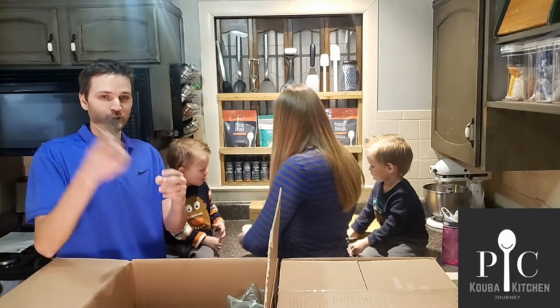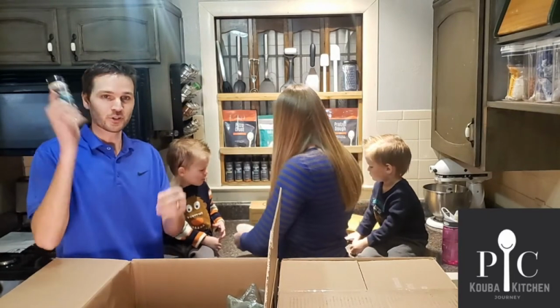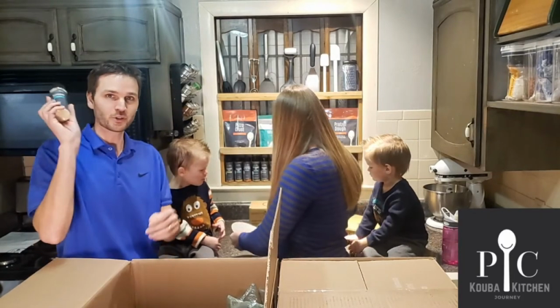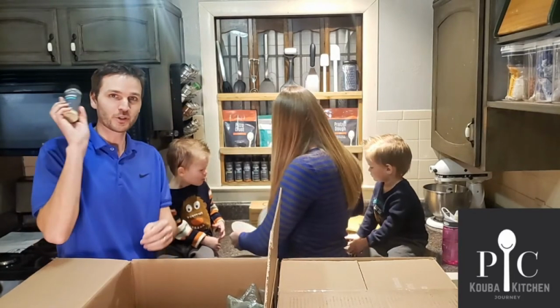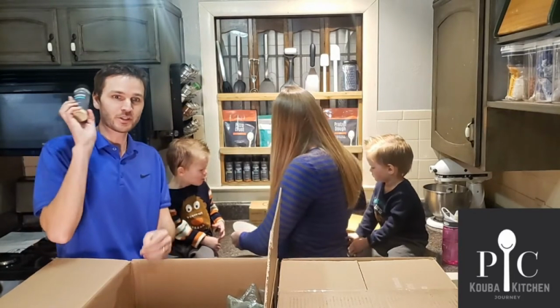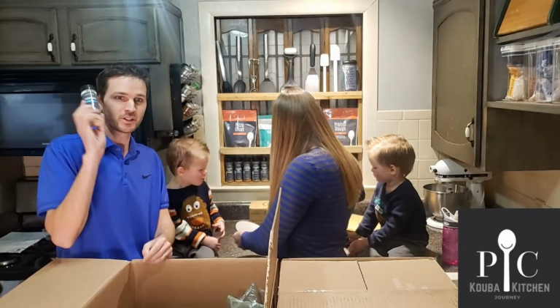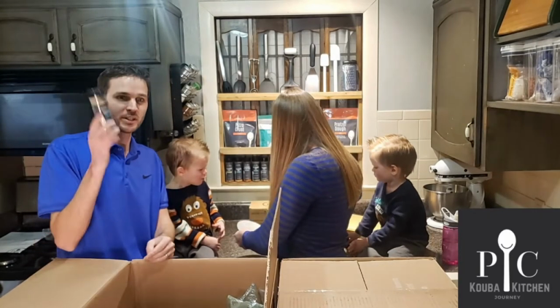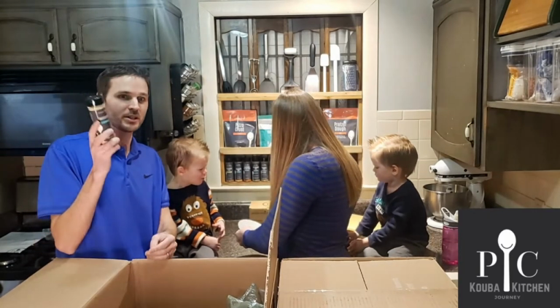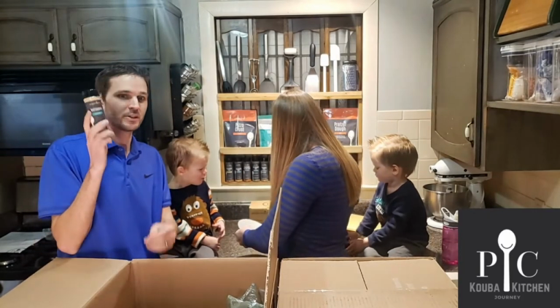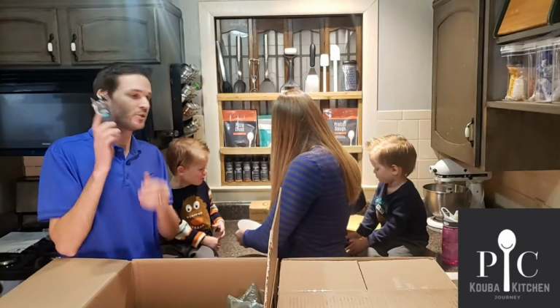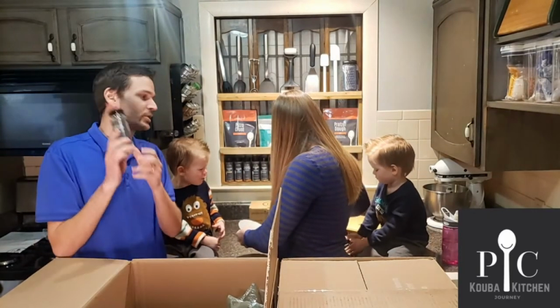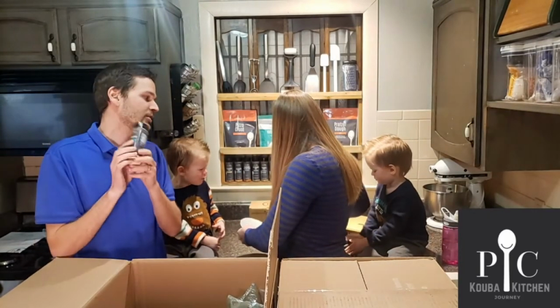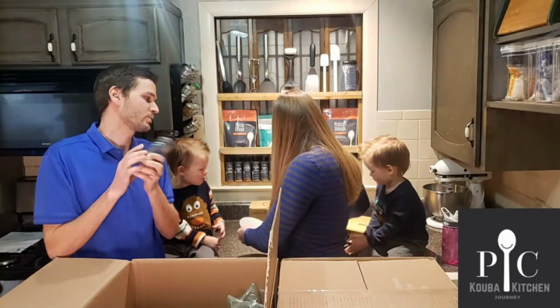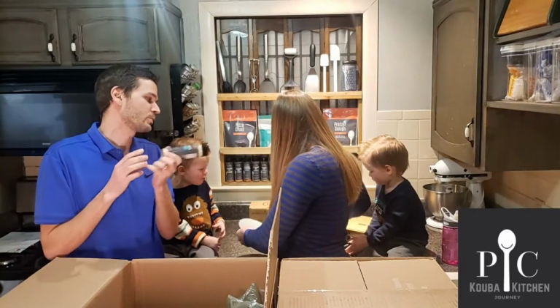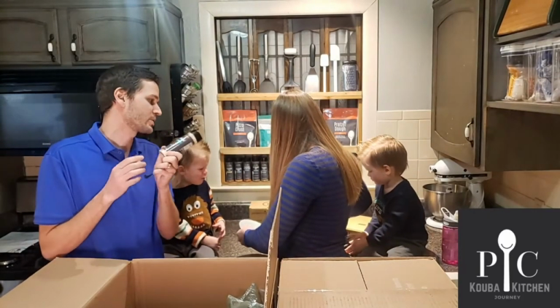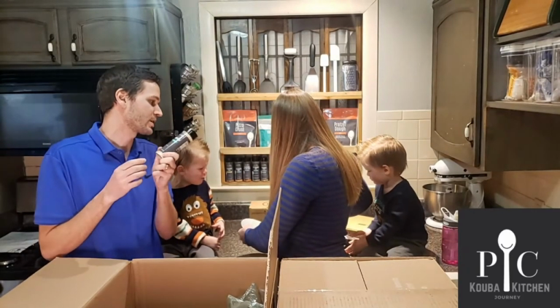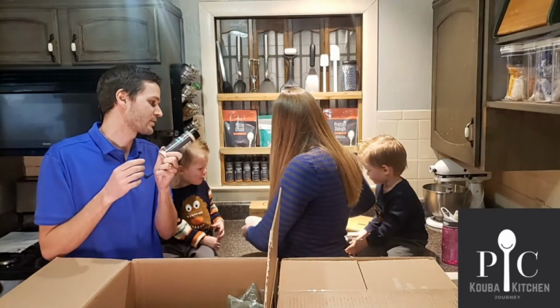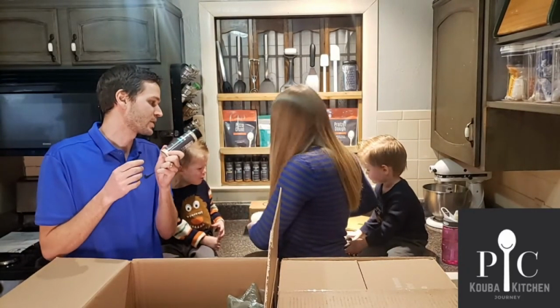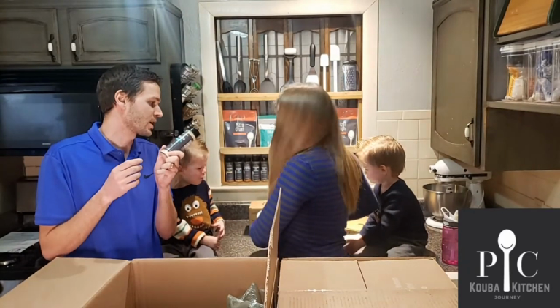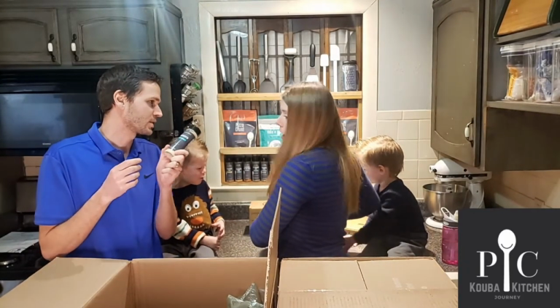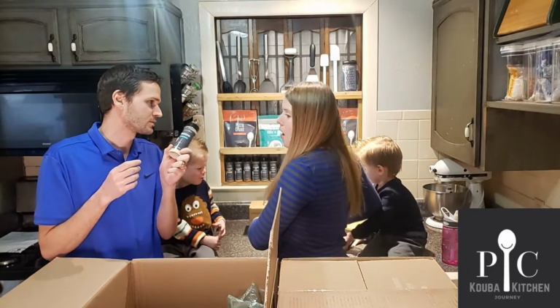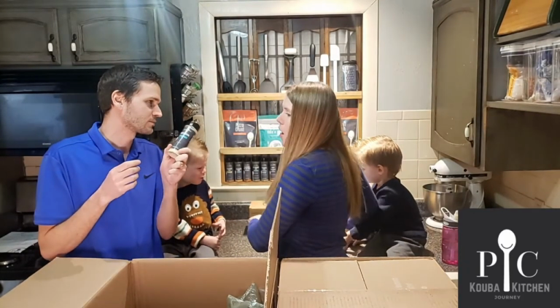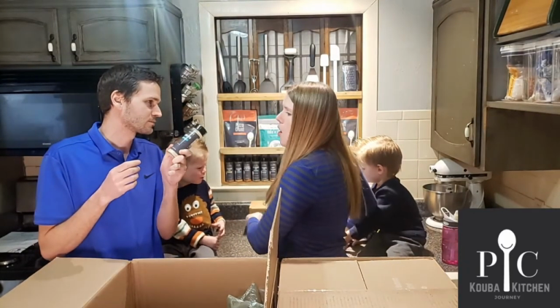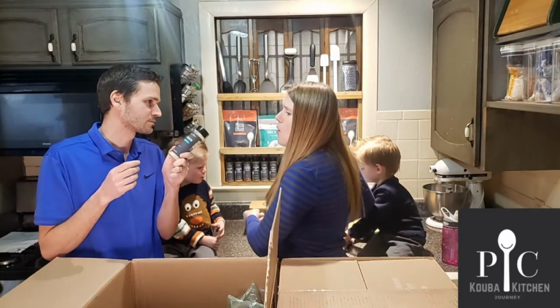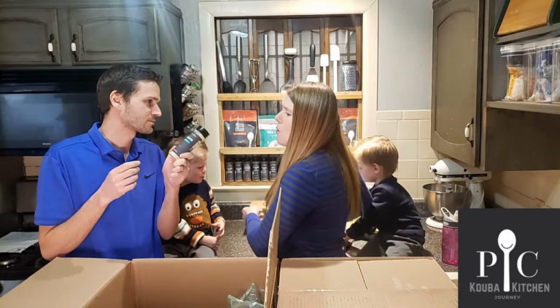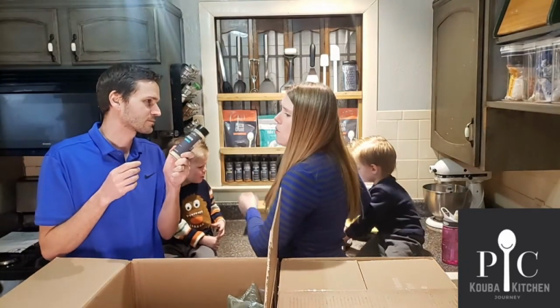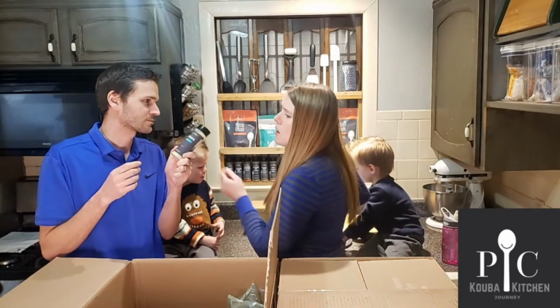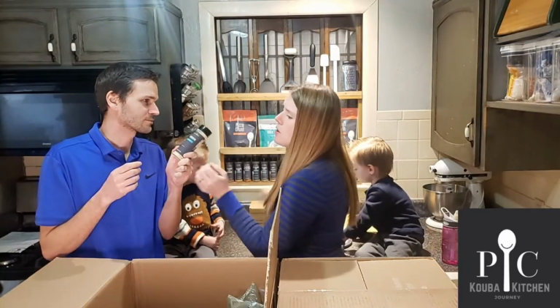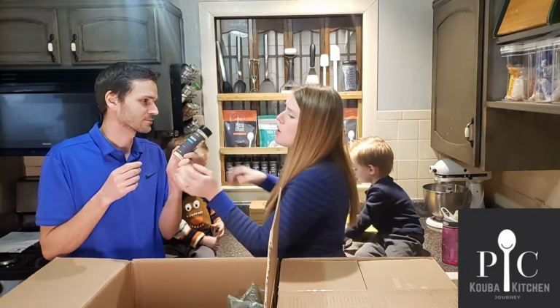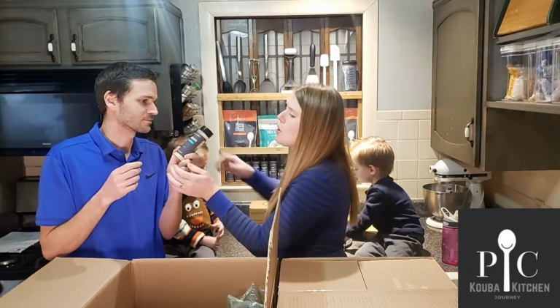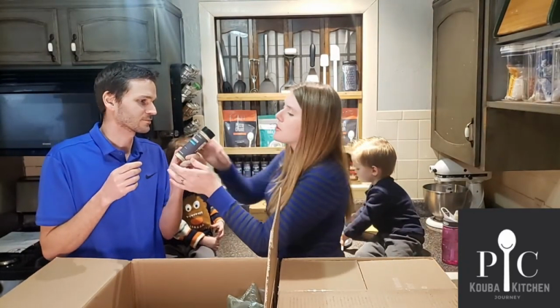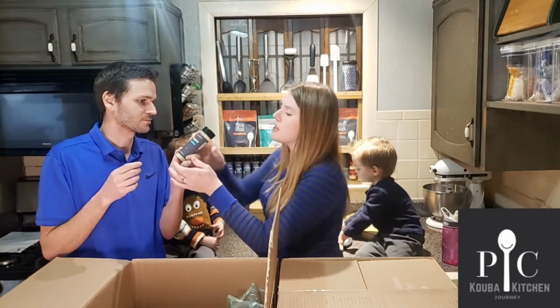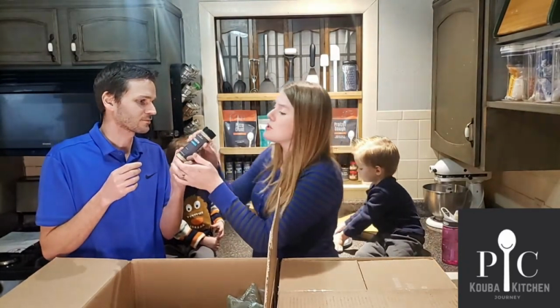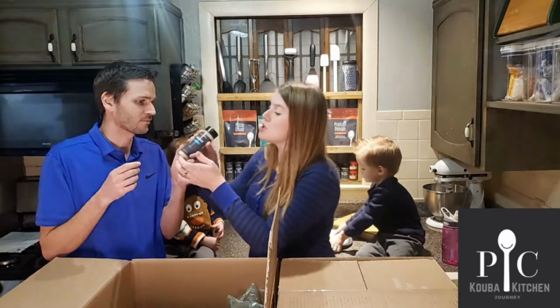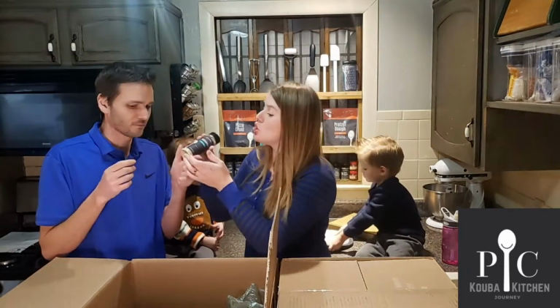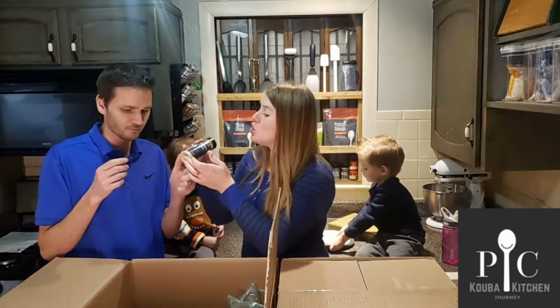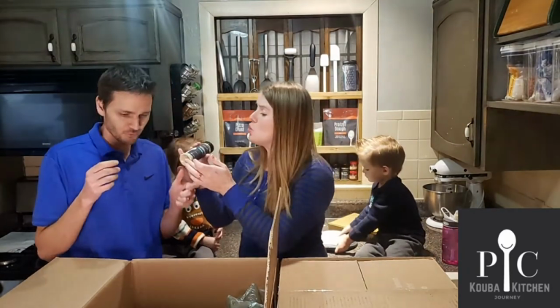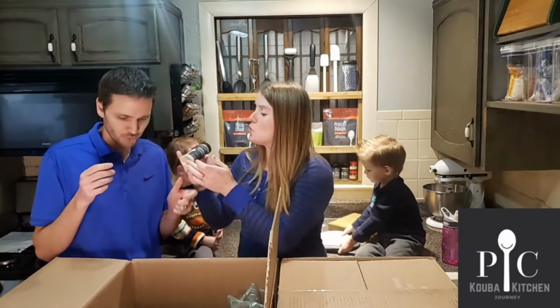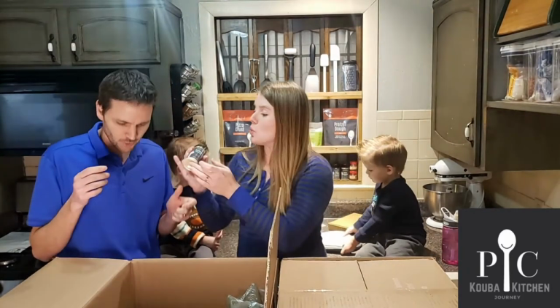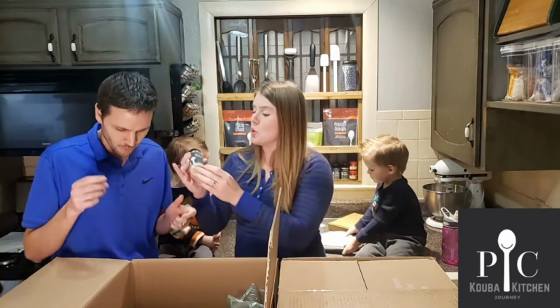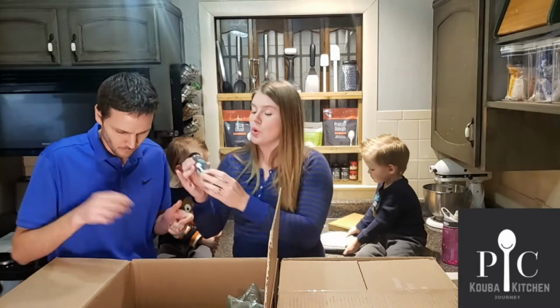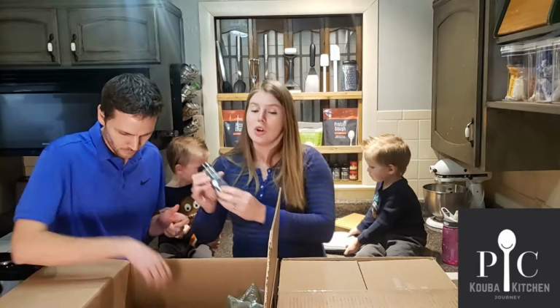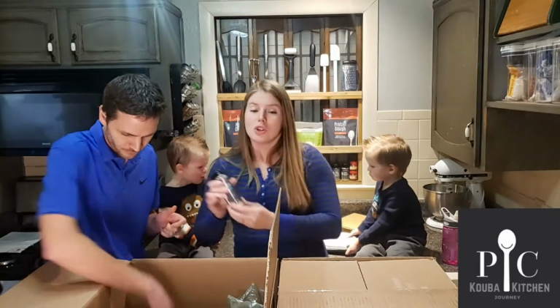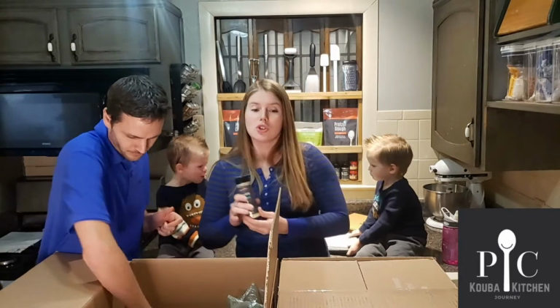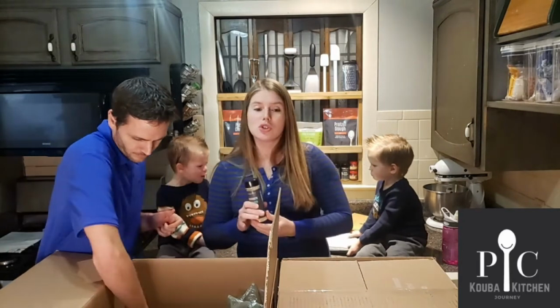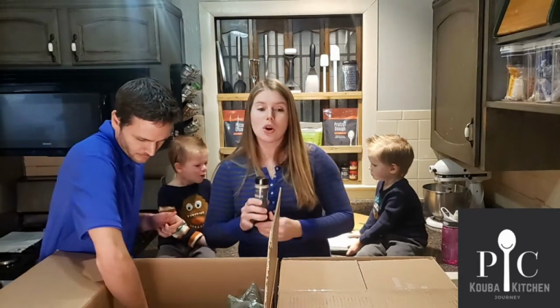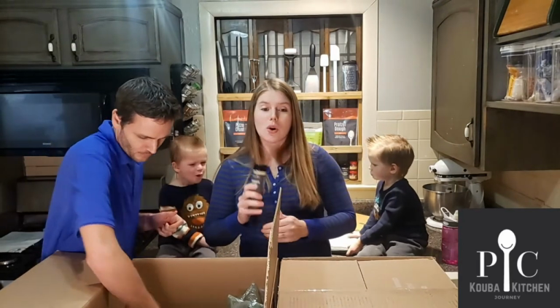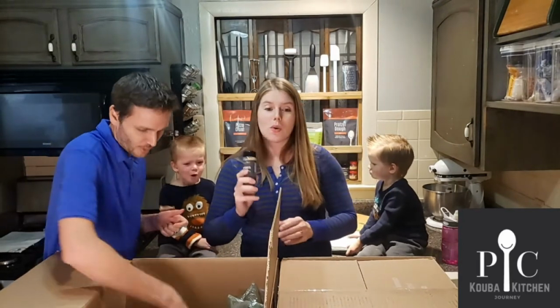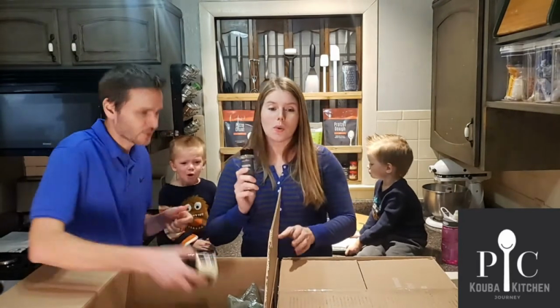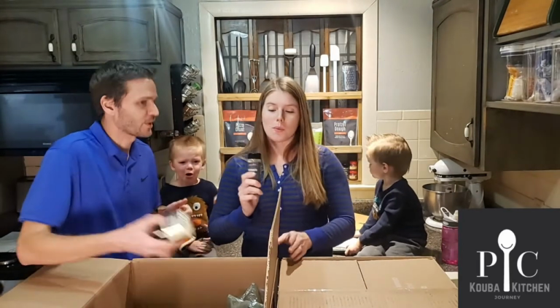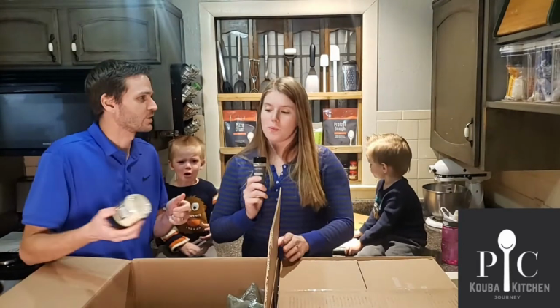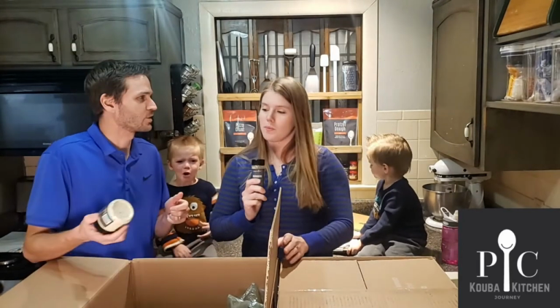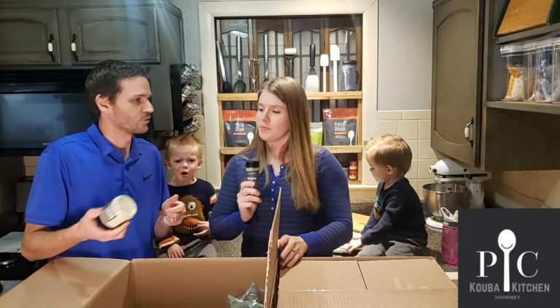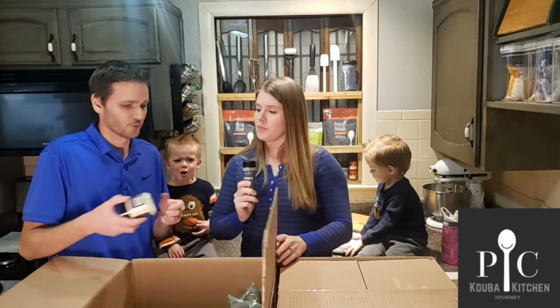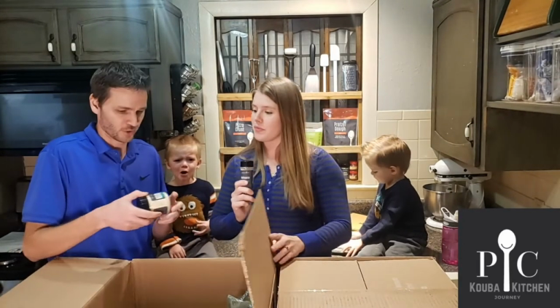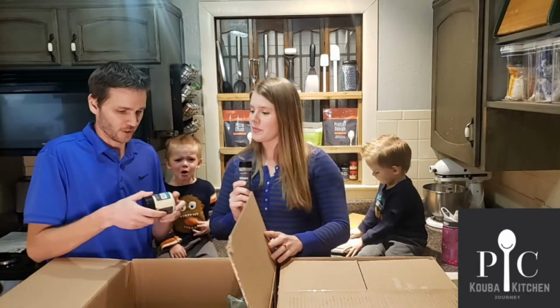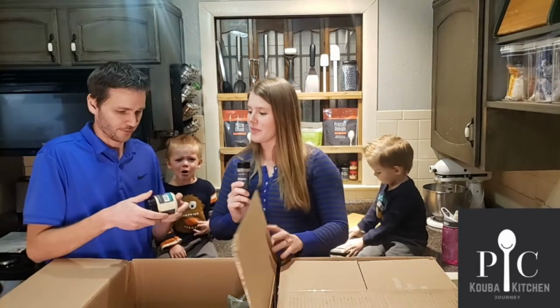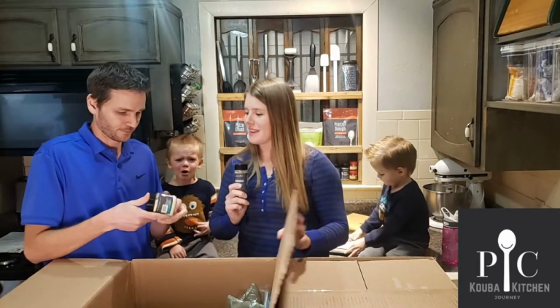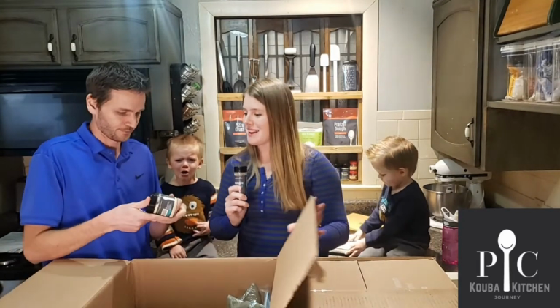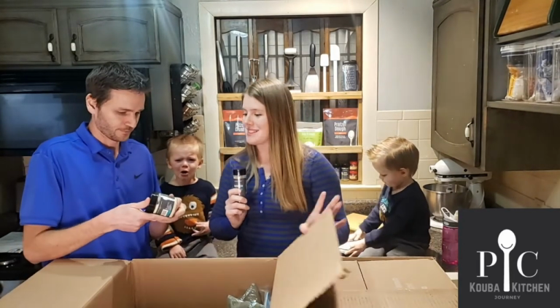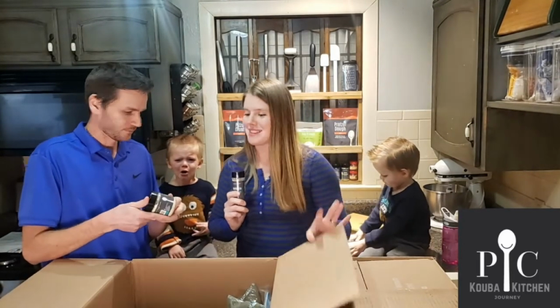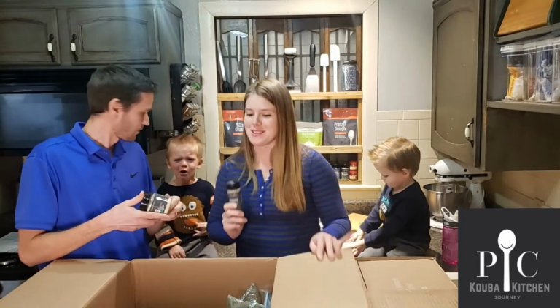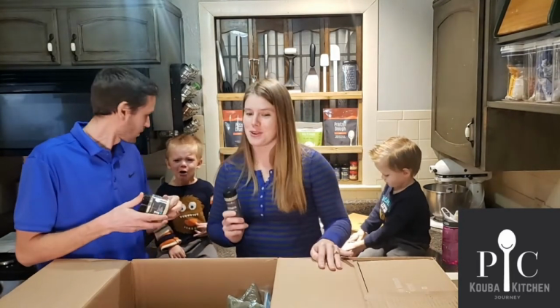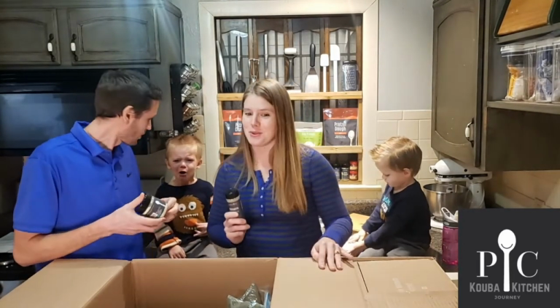Rotisserie seasoning. Did you say this one was out of stock? No, this one's new. That's right, it's all new stuff.